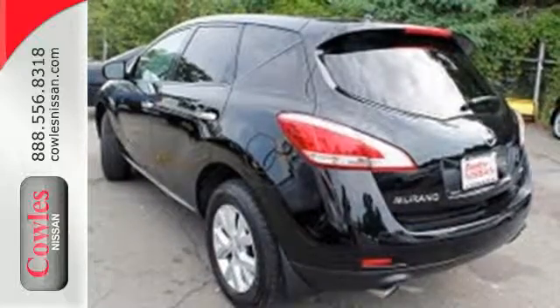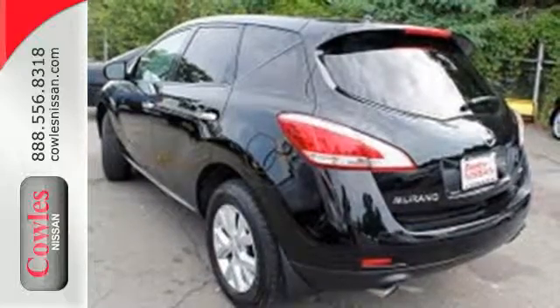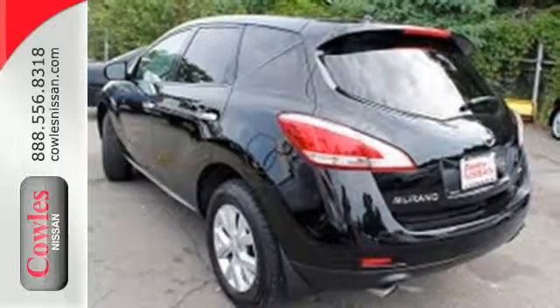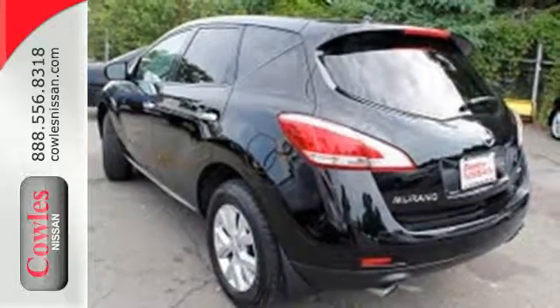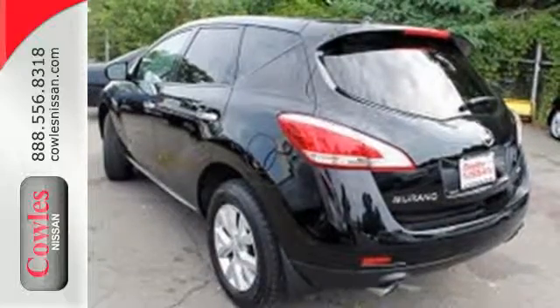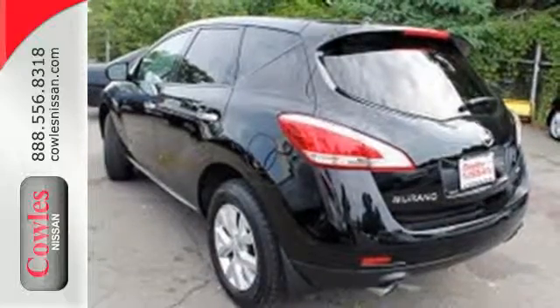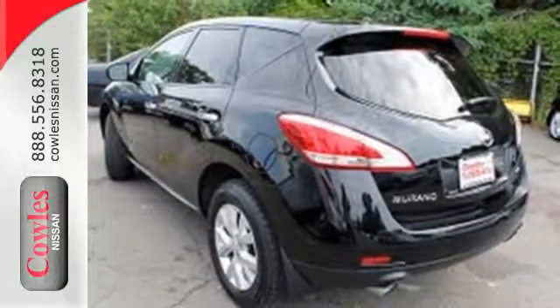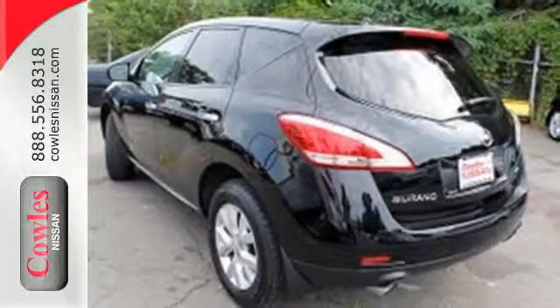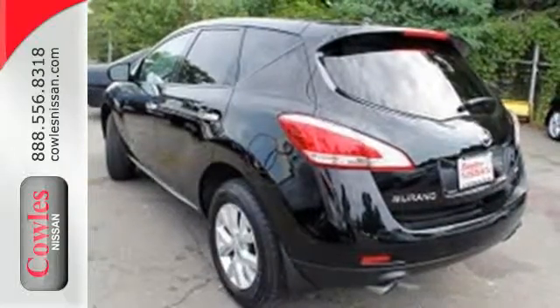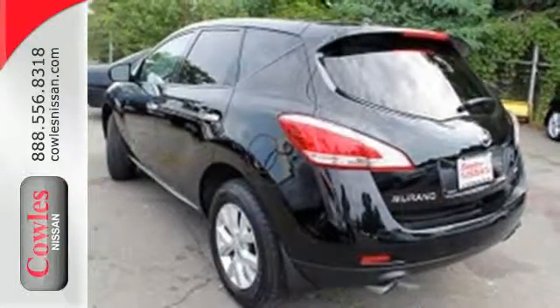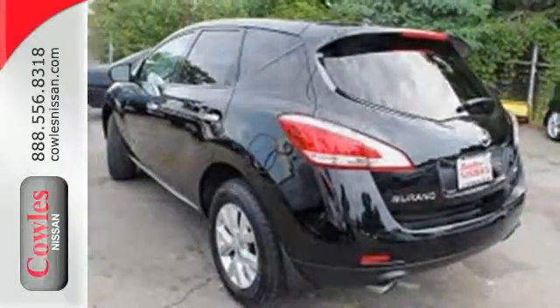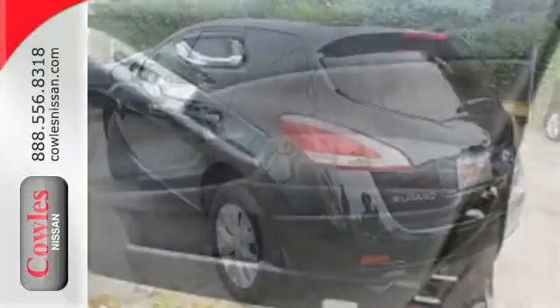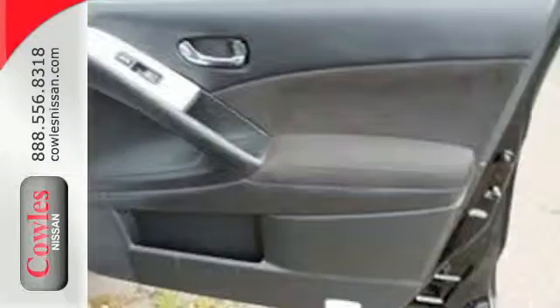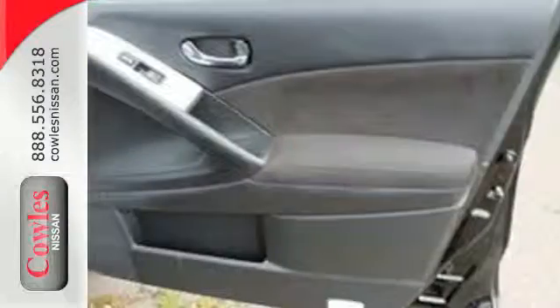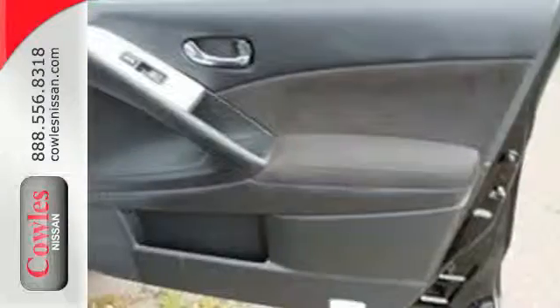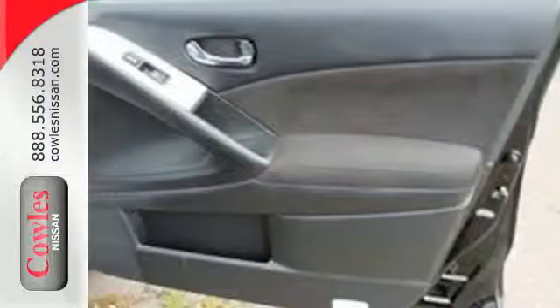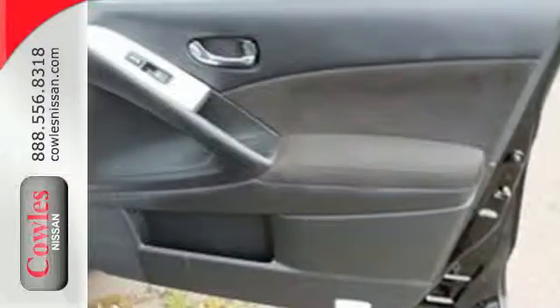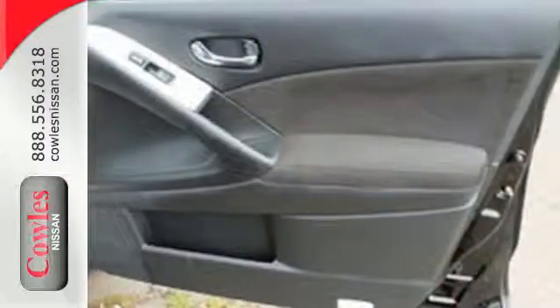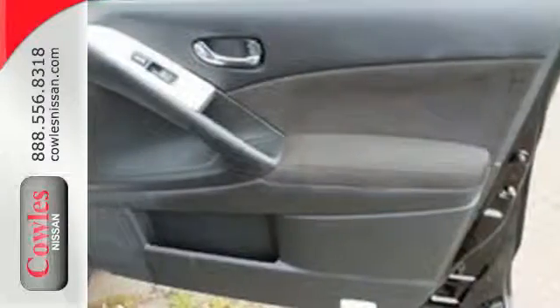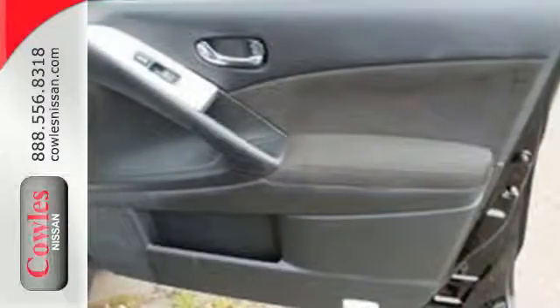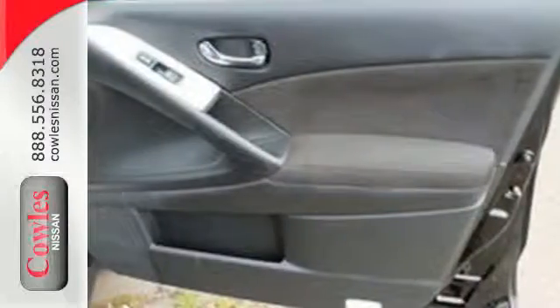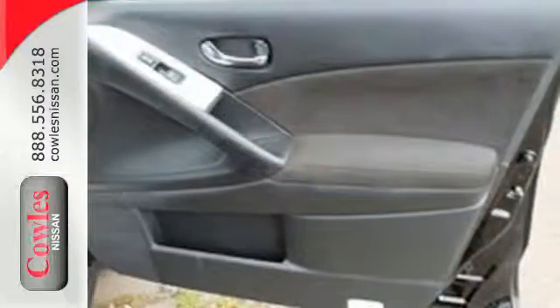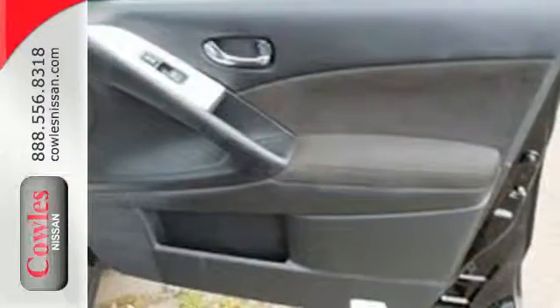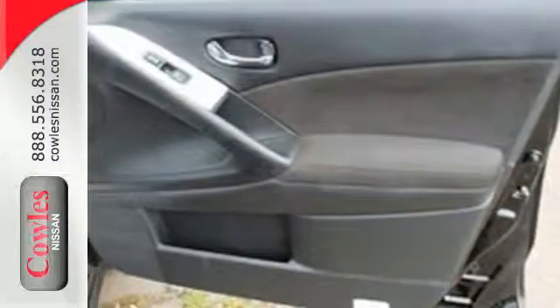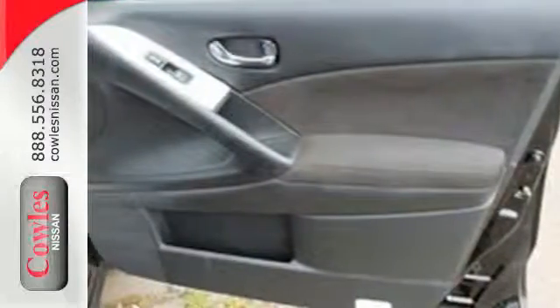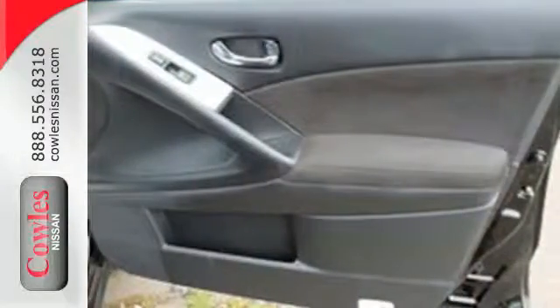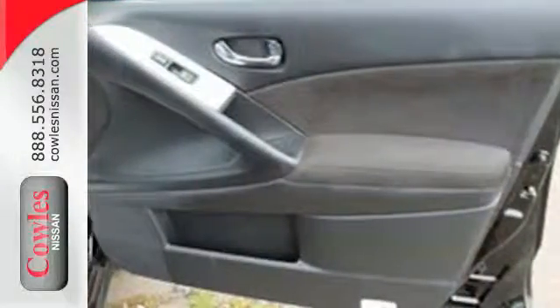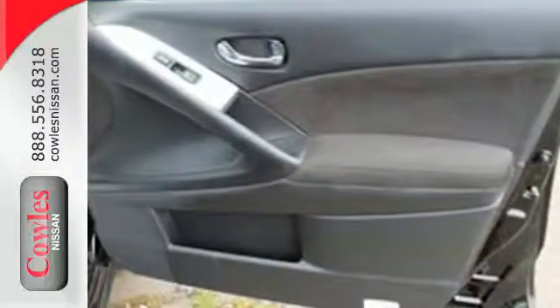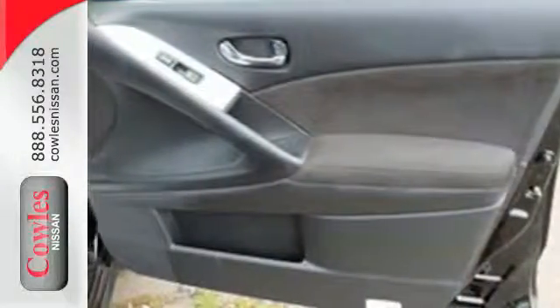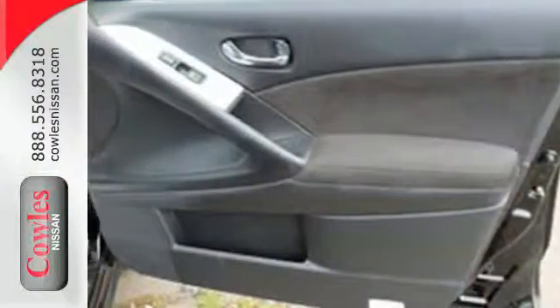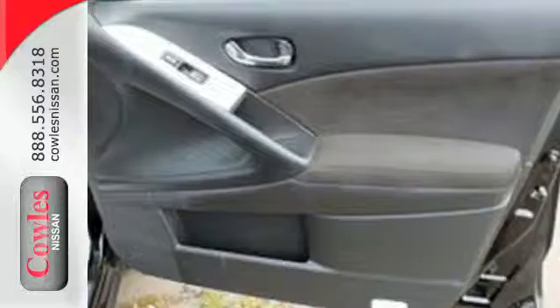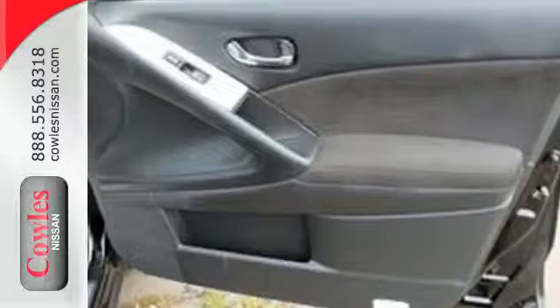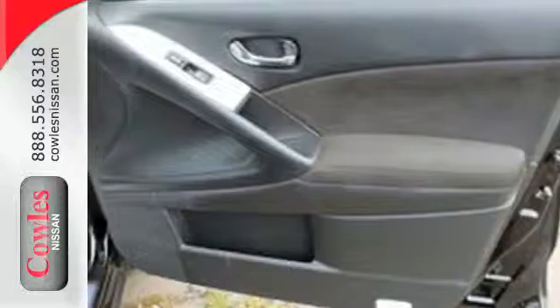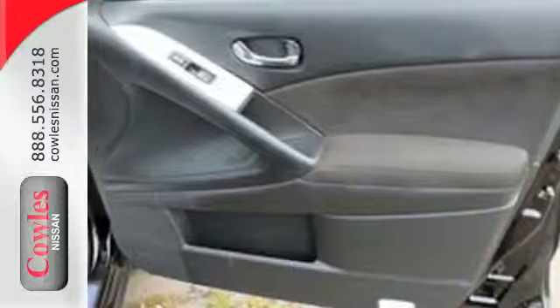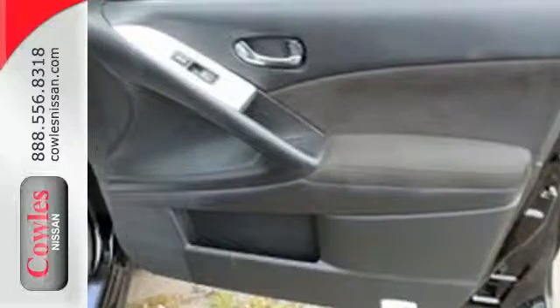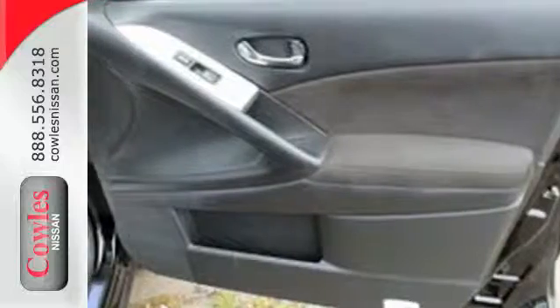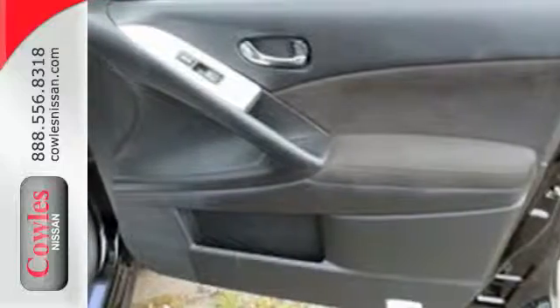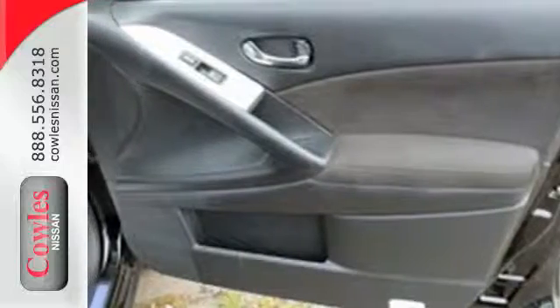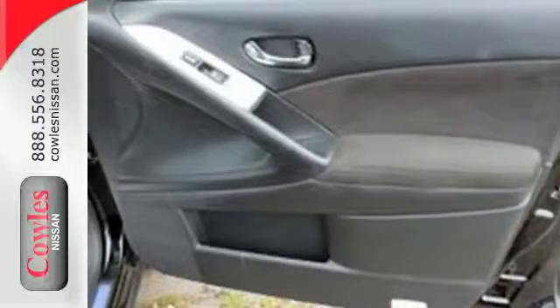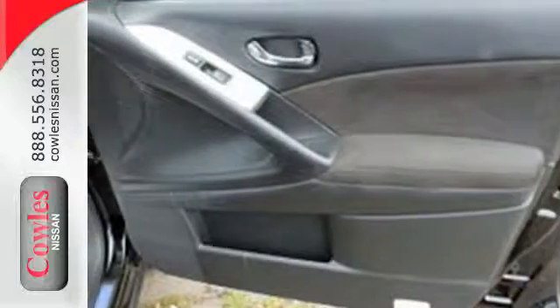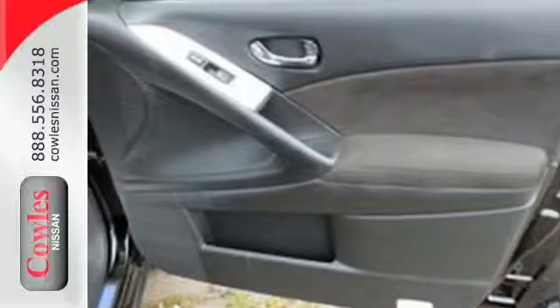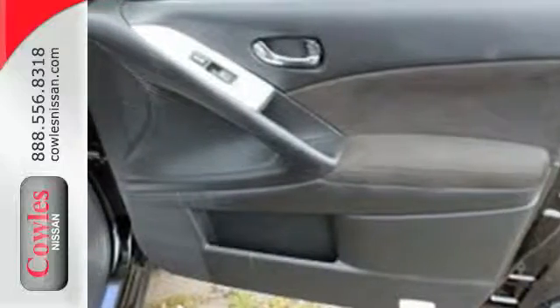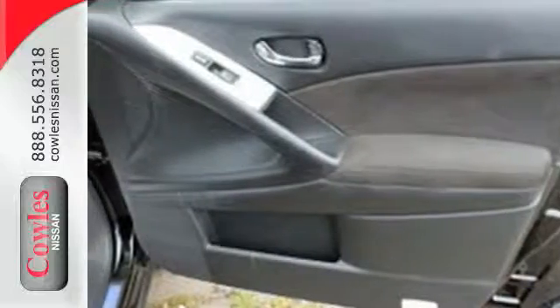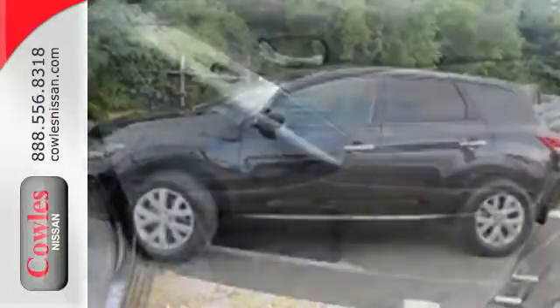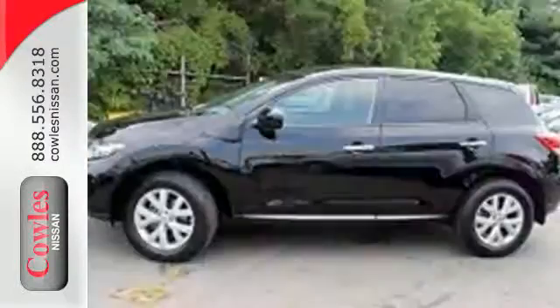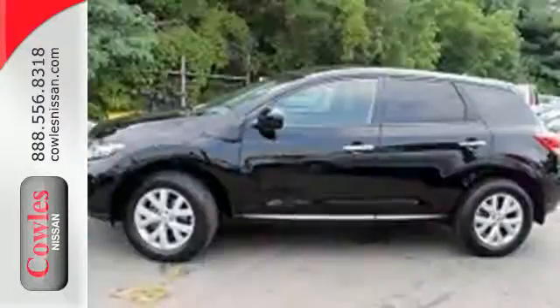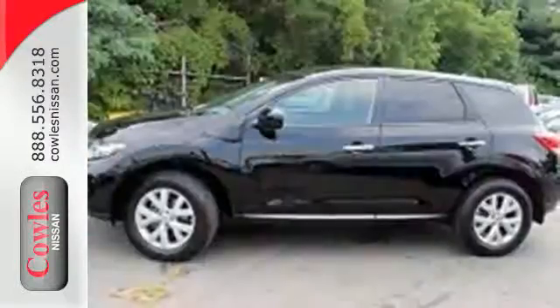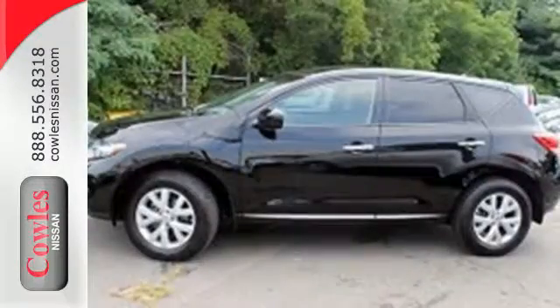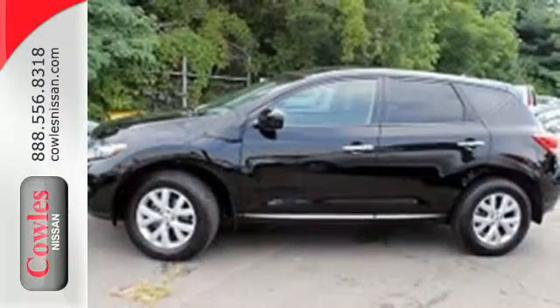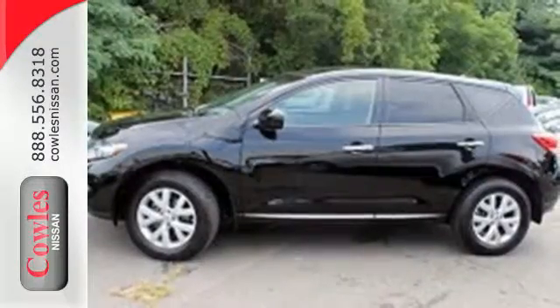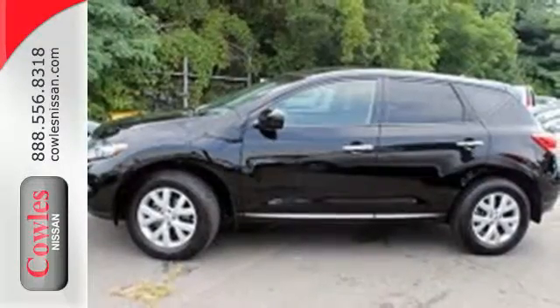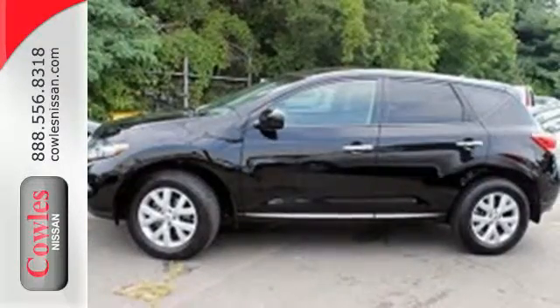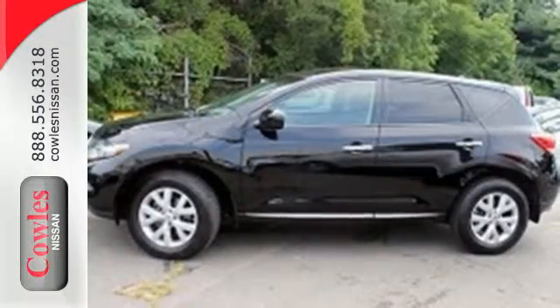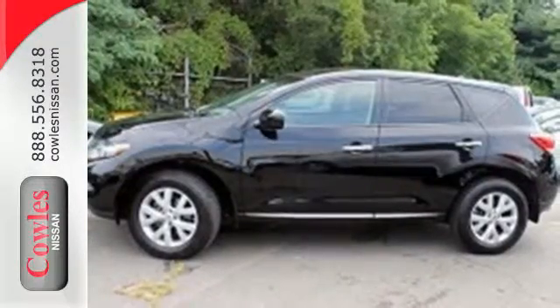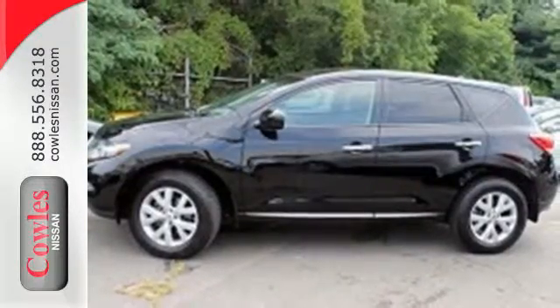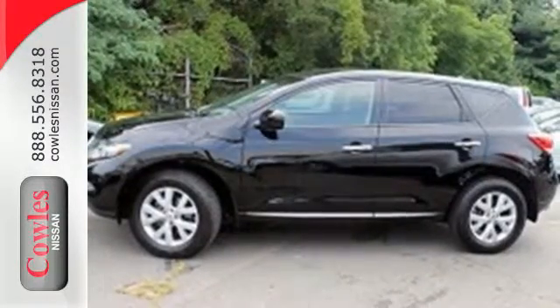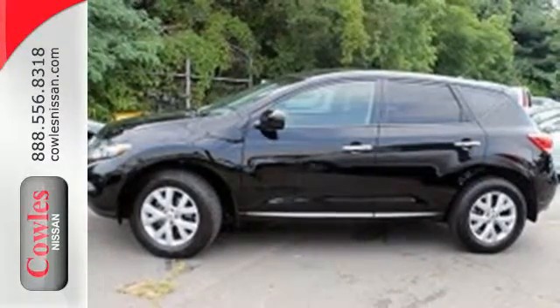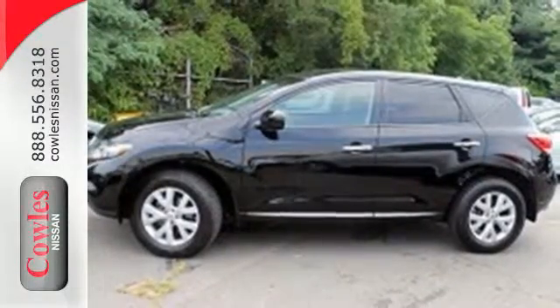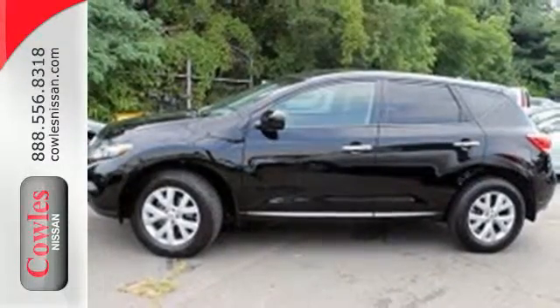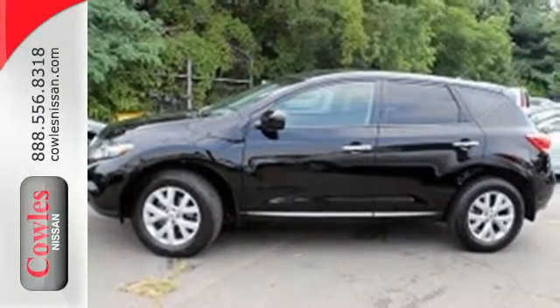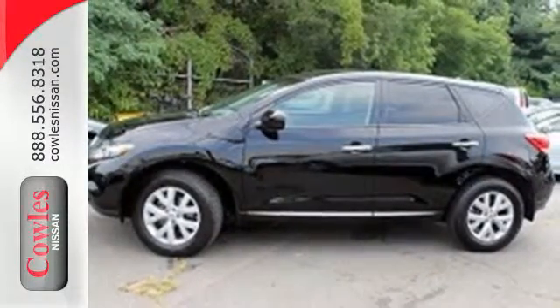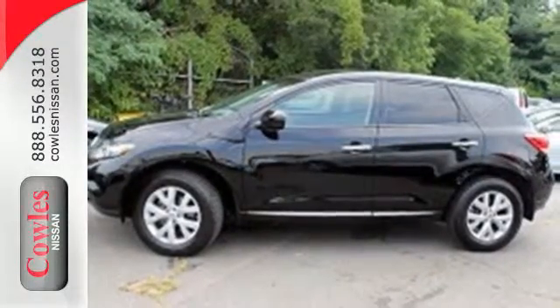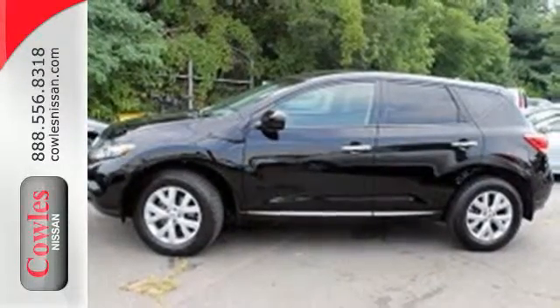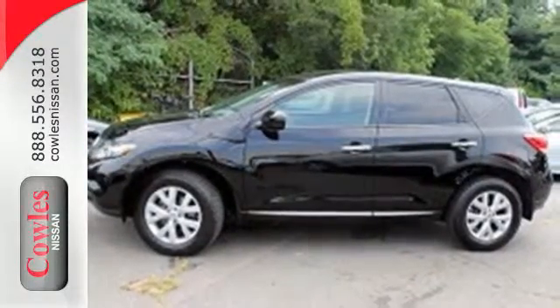Embrace technology with the remote keyless entry, climate control, and cruise control. Take to the road in this Nissan Murano.